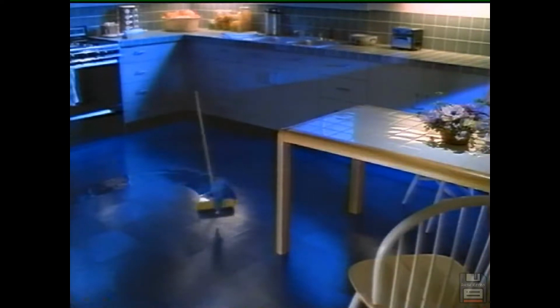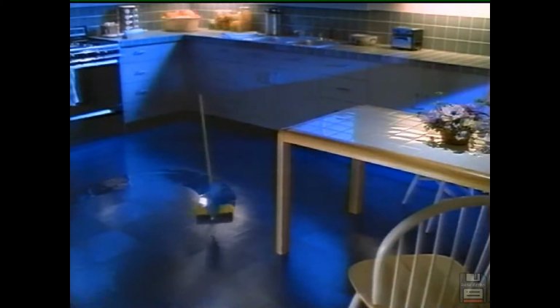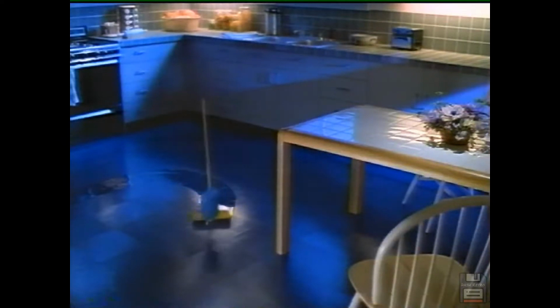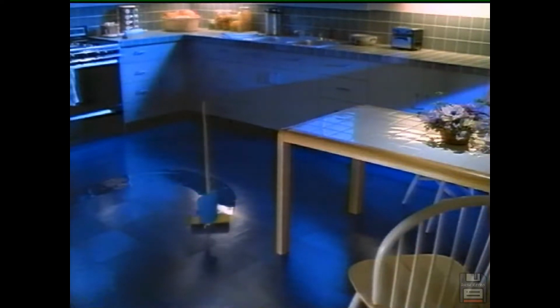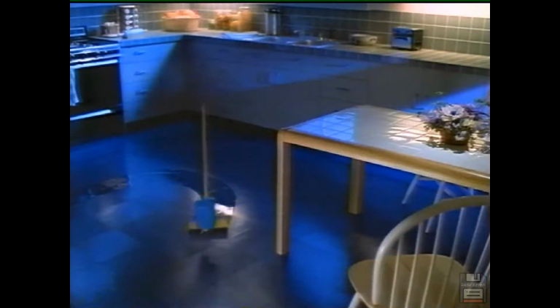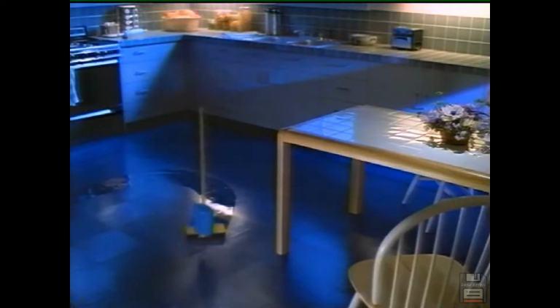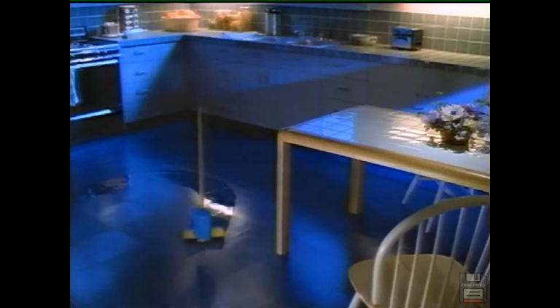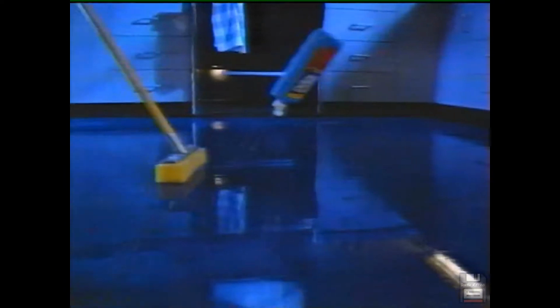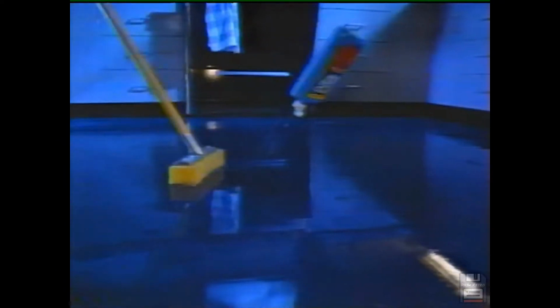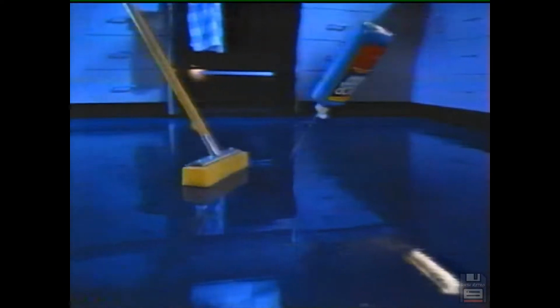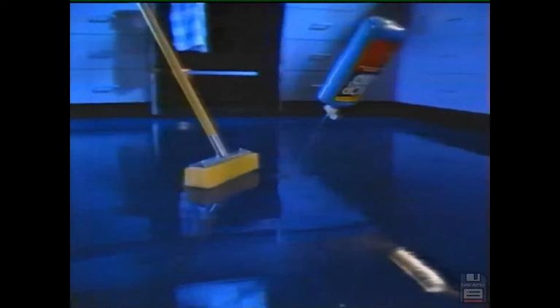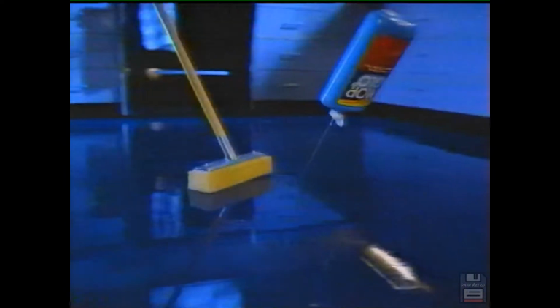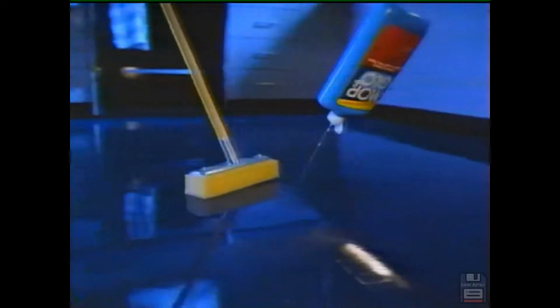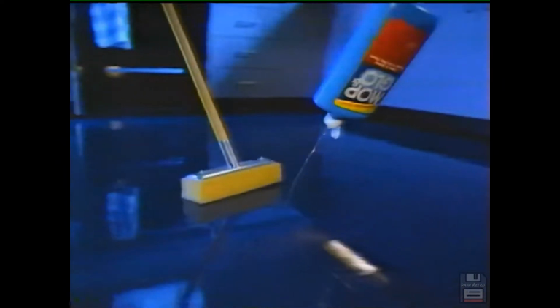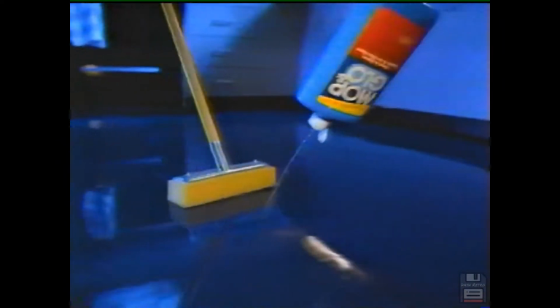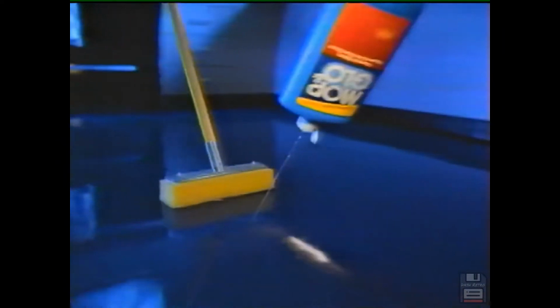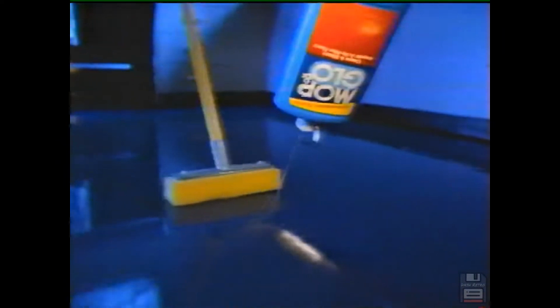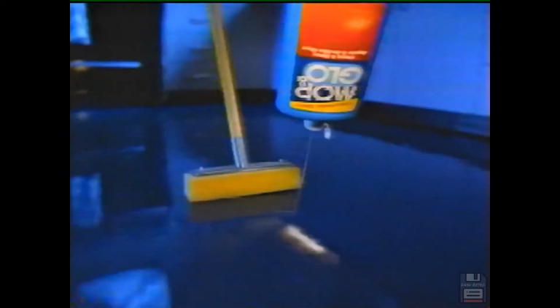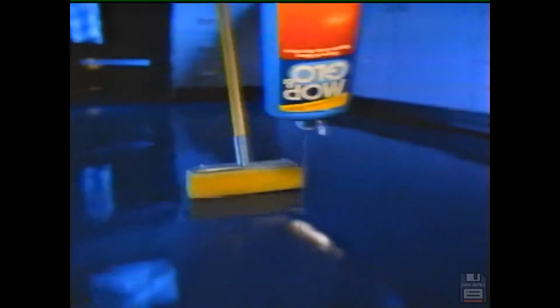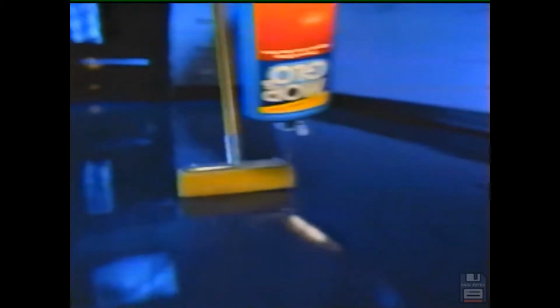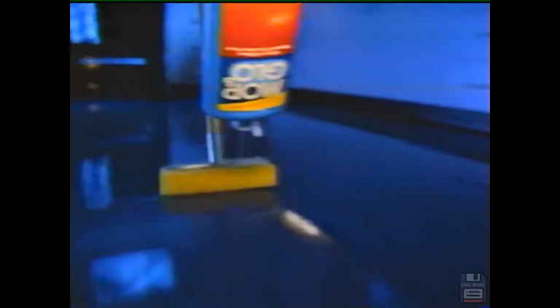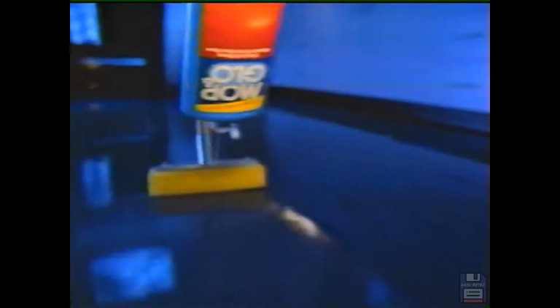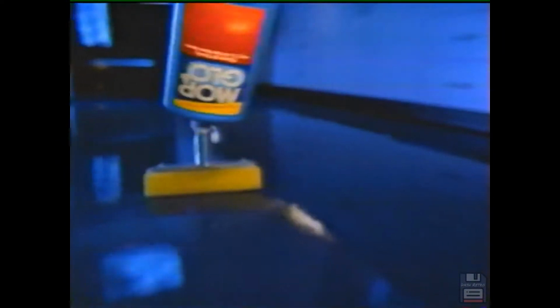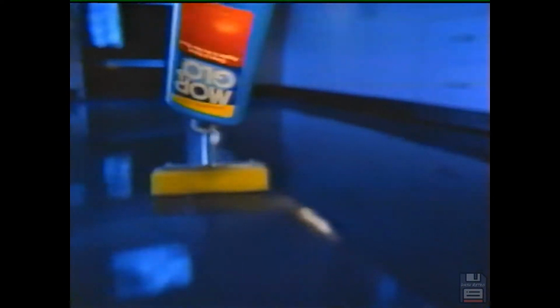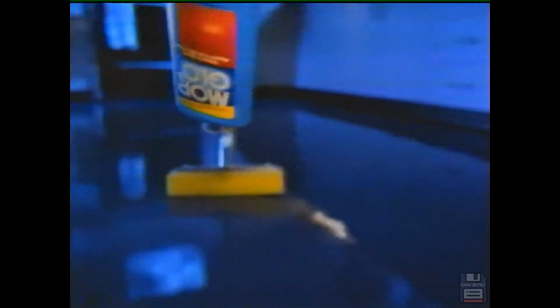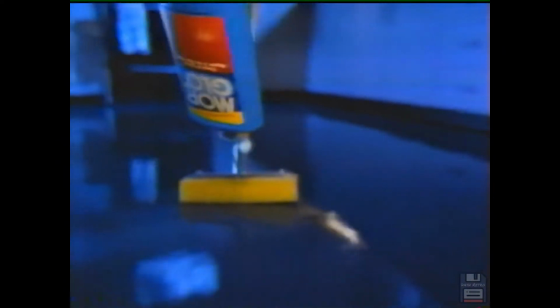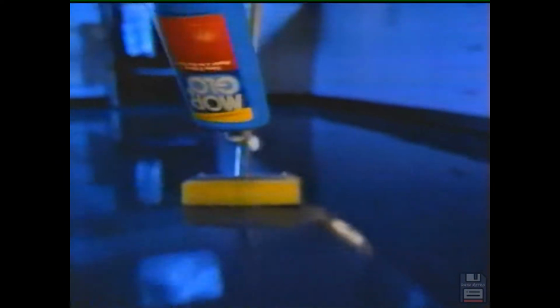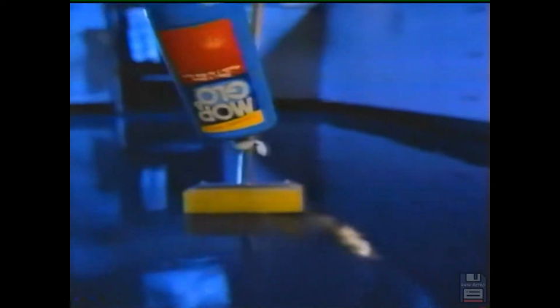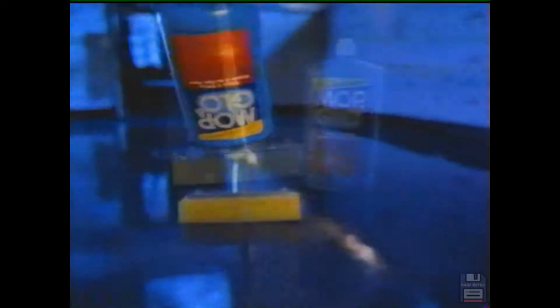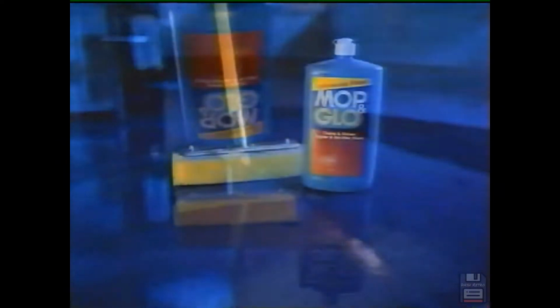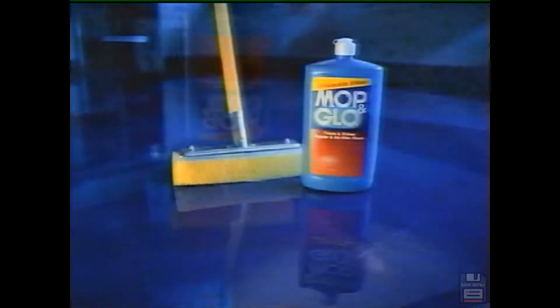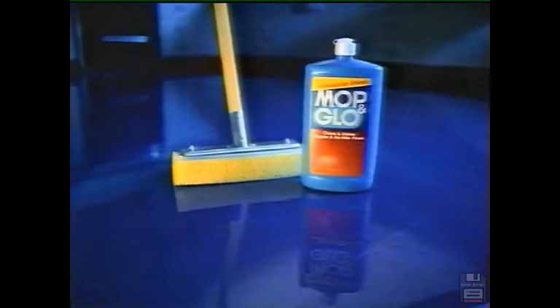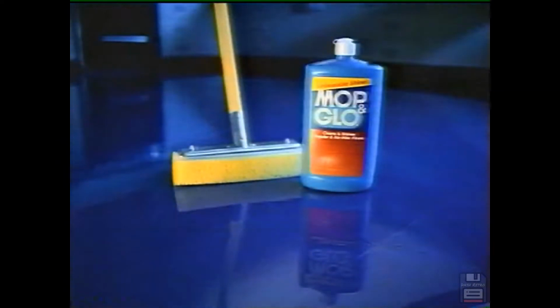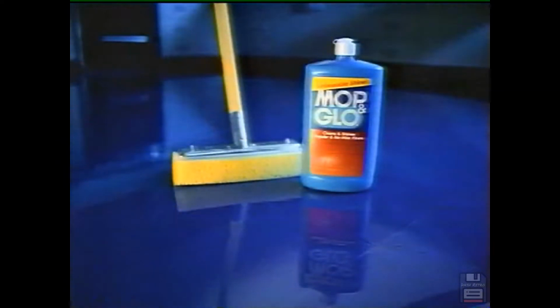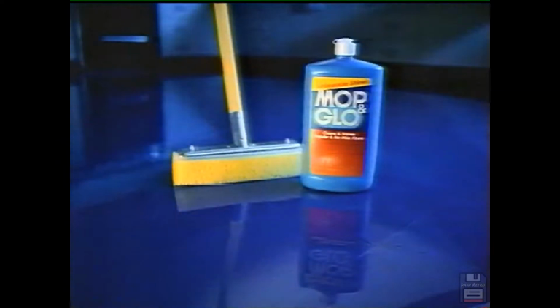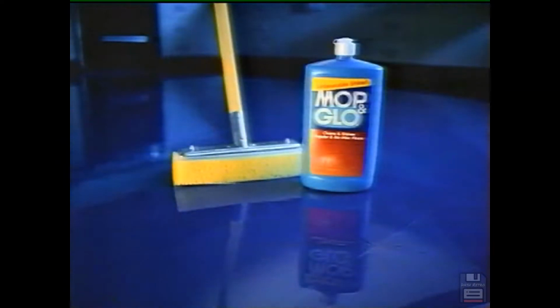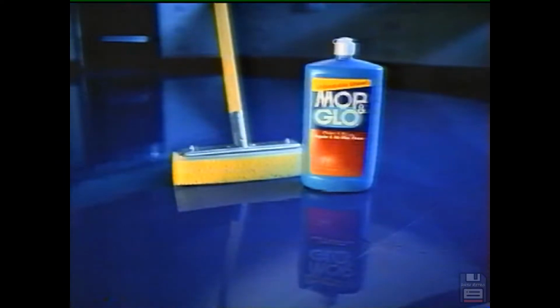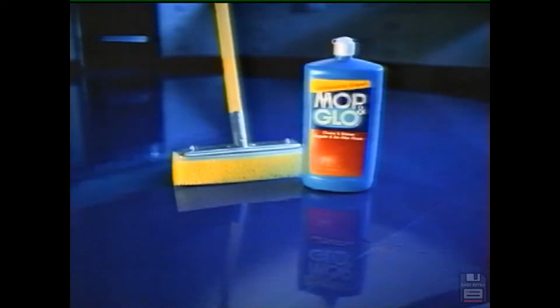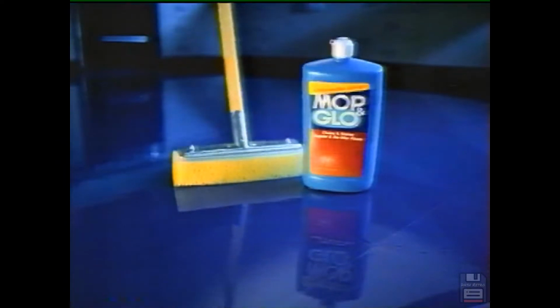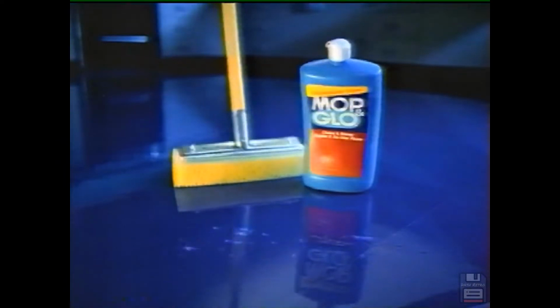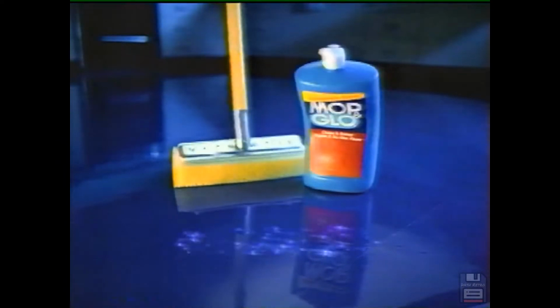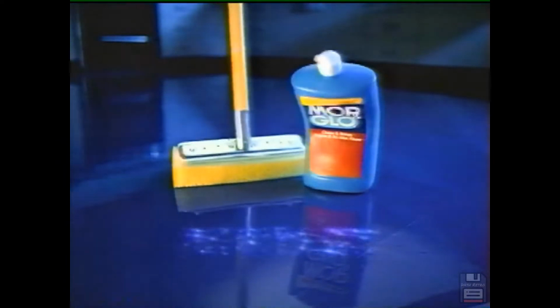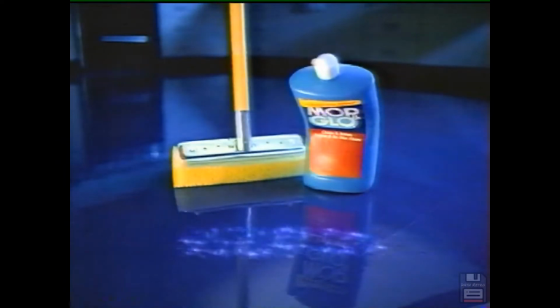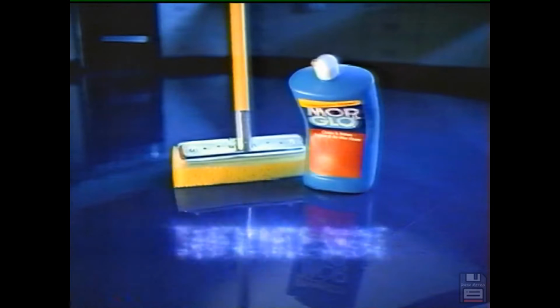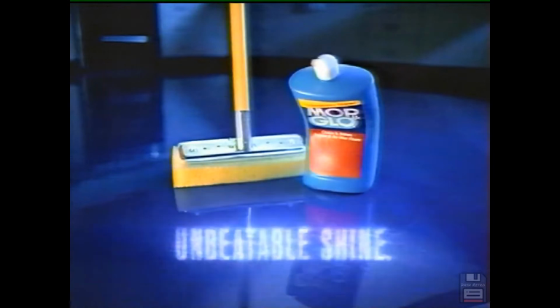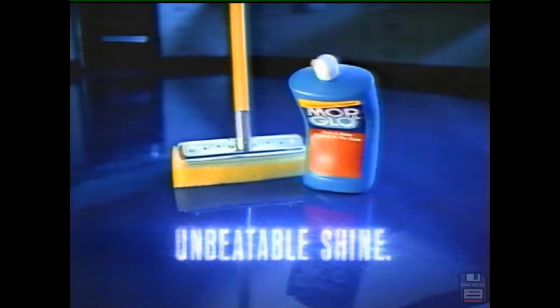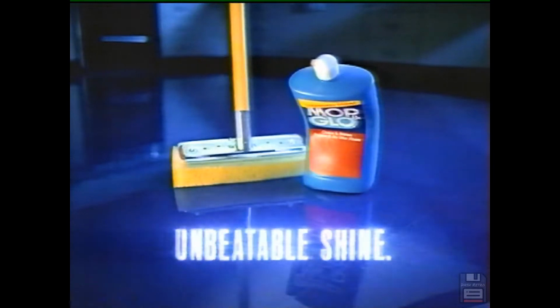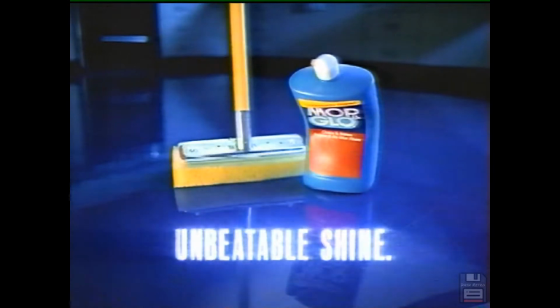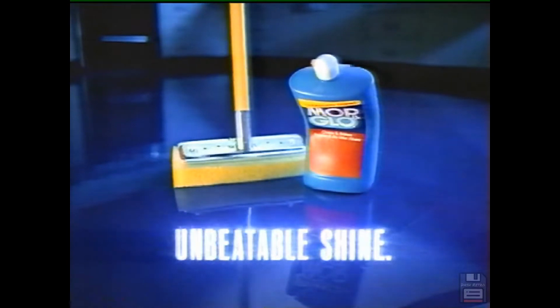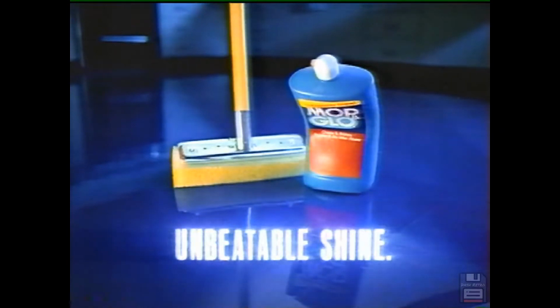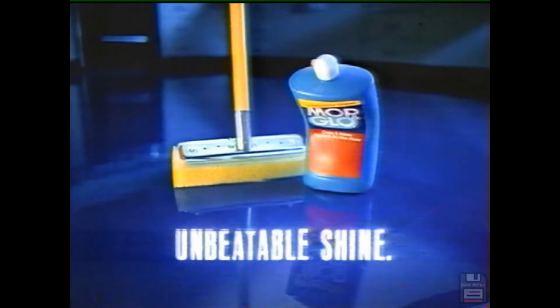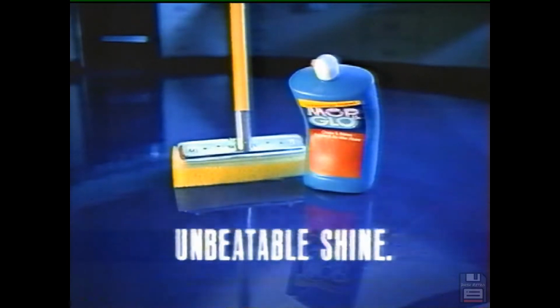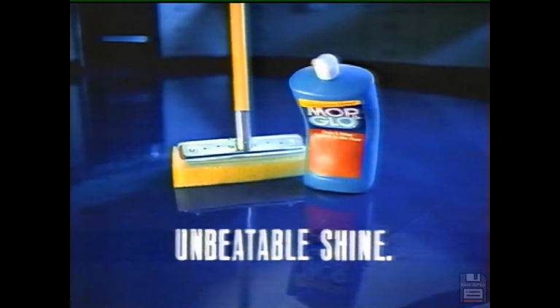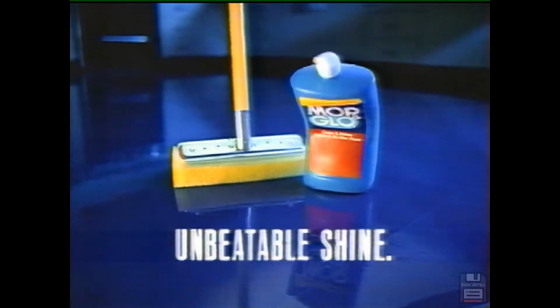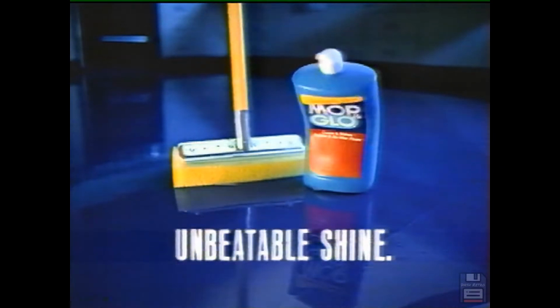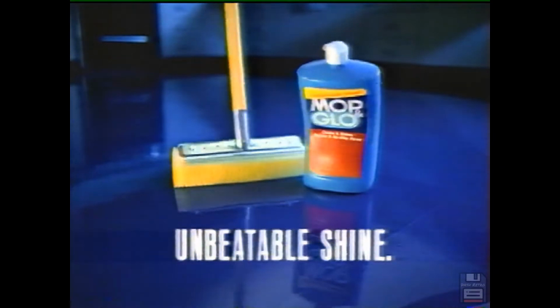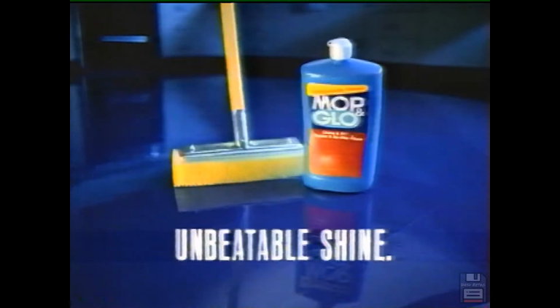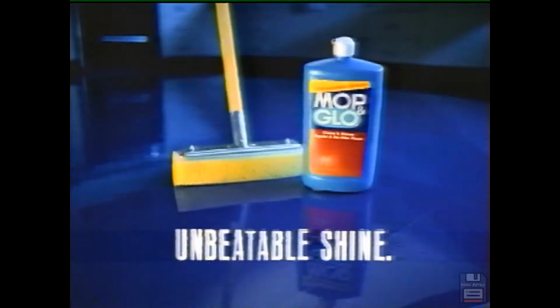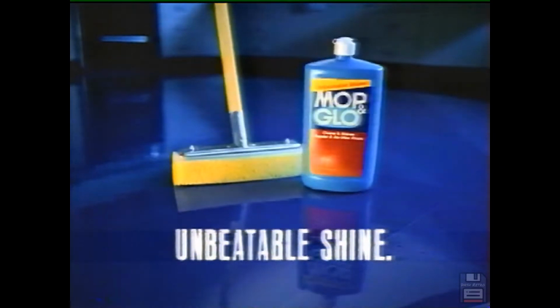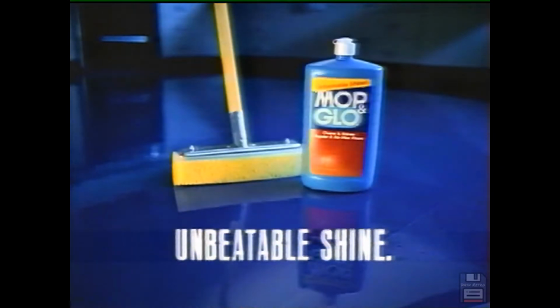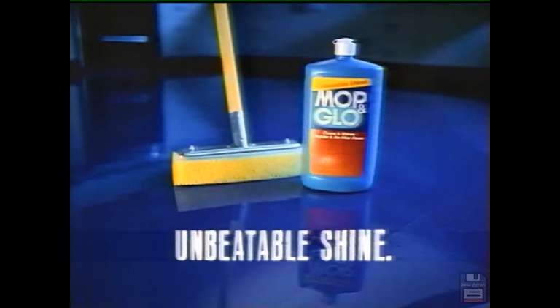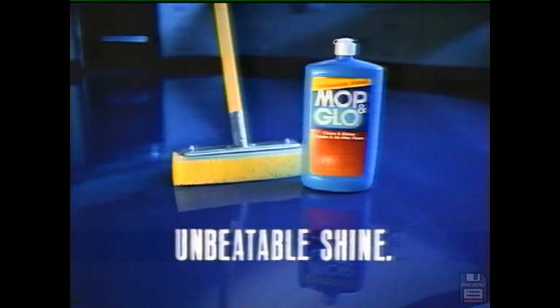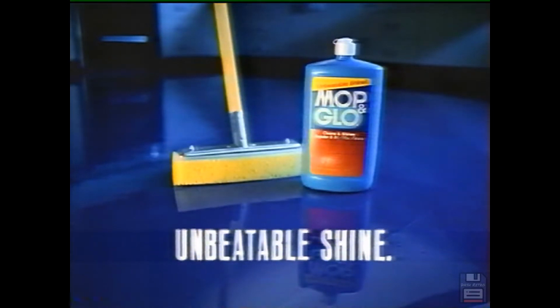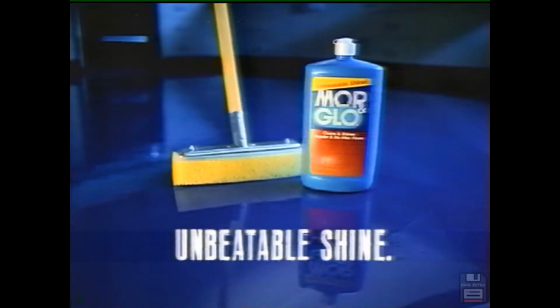For a shine so bright, so tough, even Future and Bright can't outperform it. It has to be Mop & Glo — for unbeatable shine.